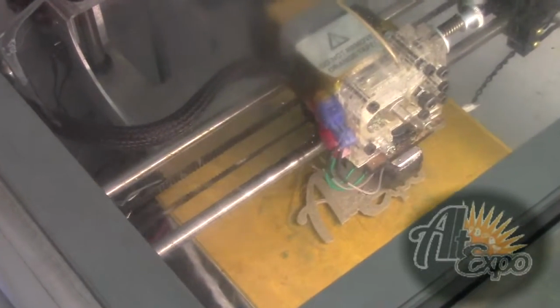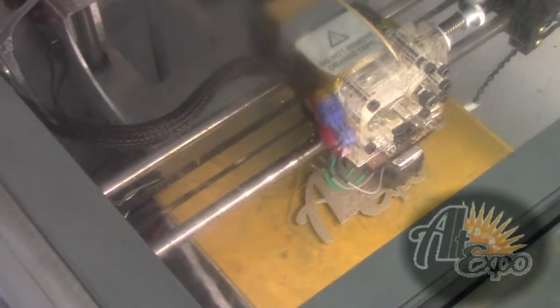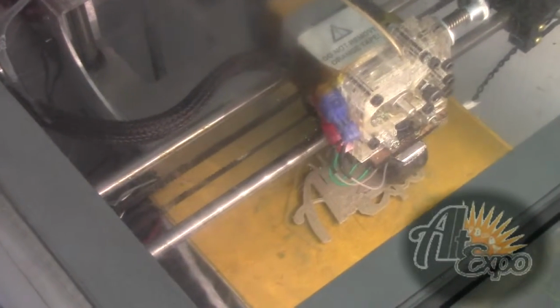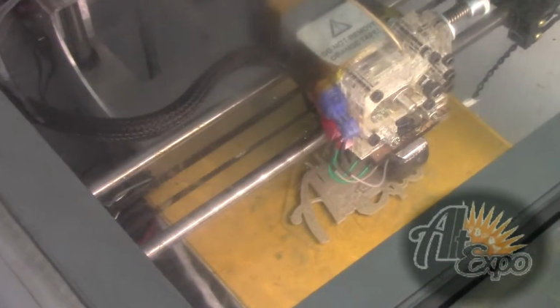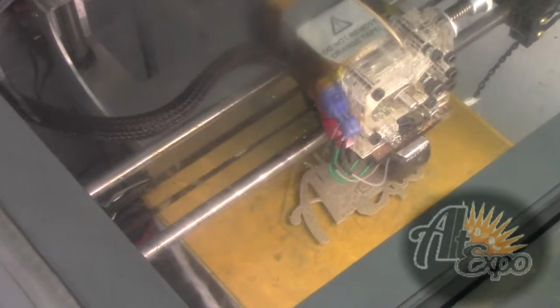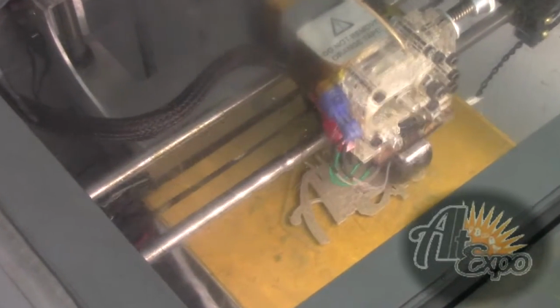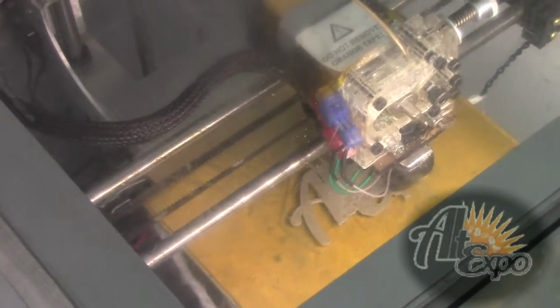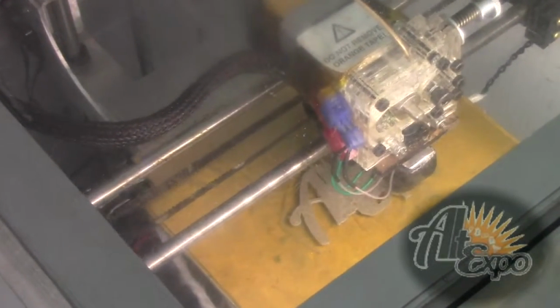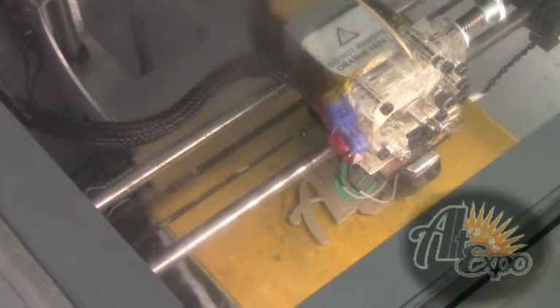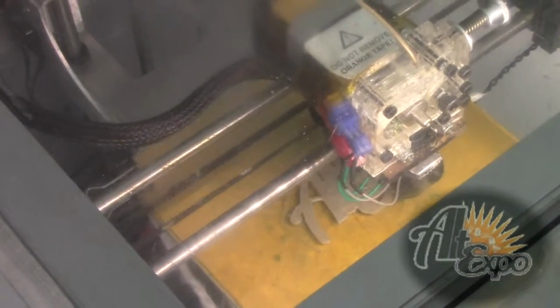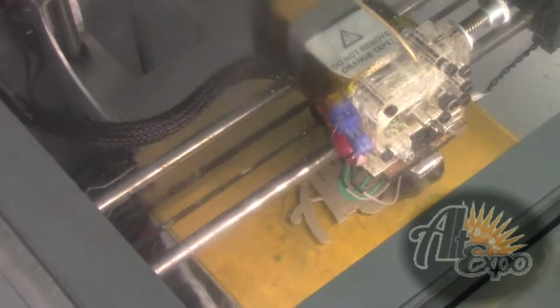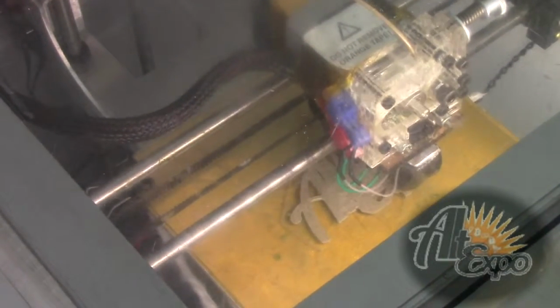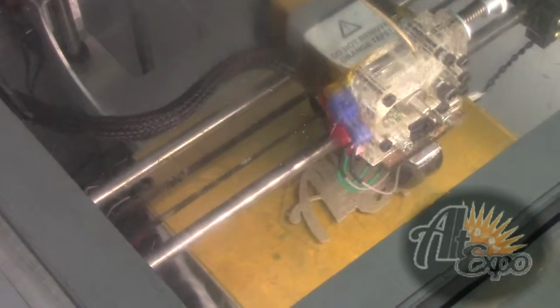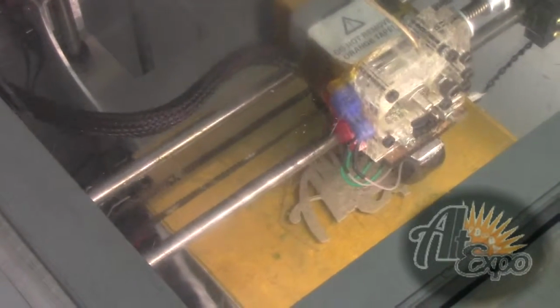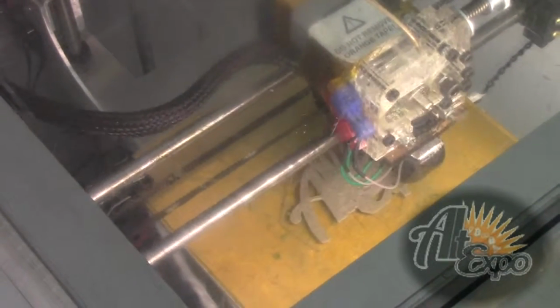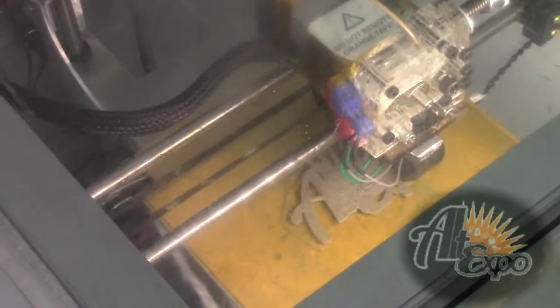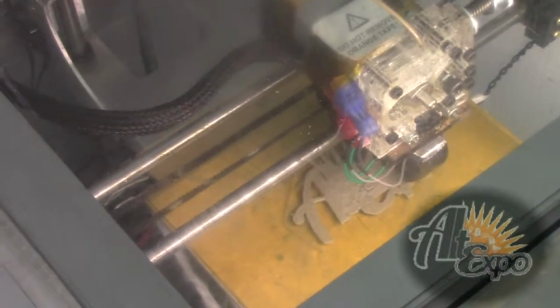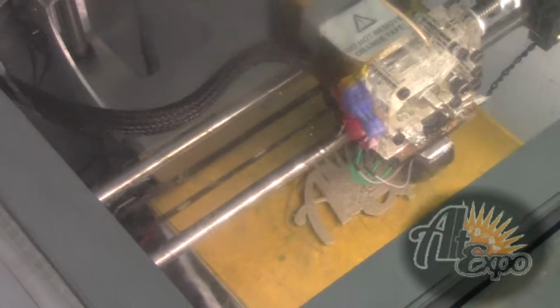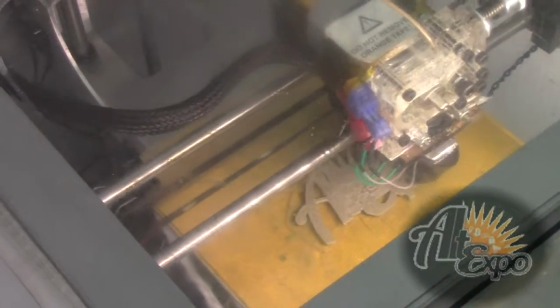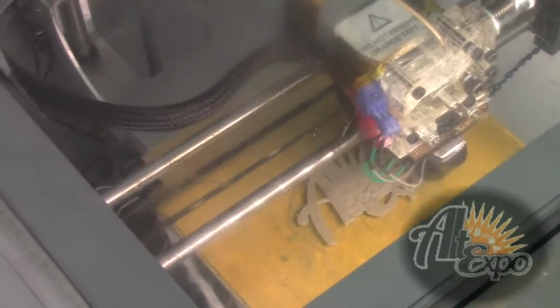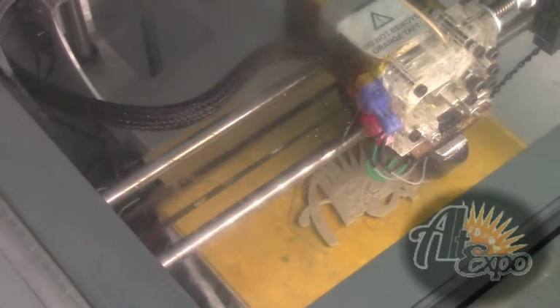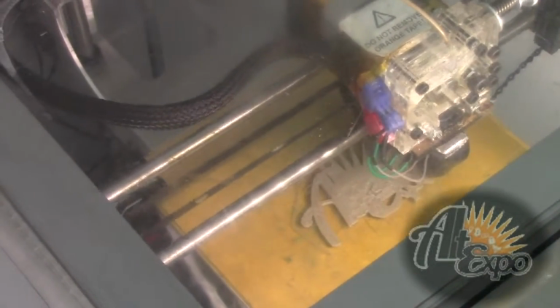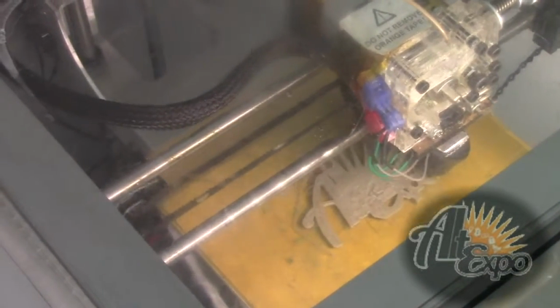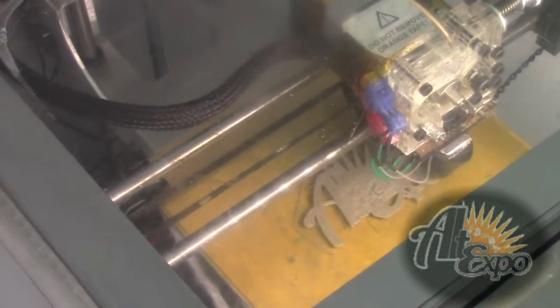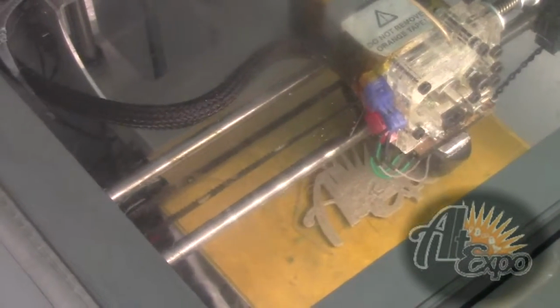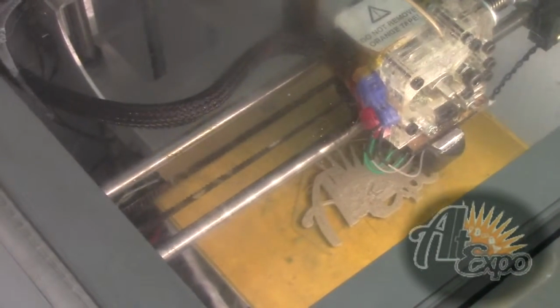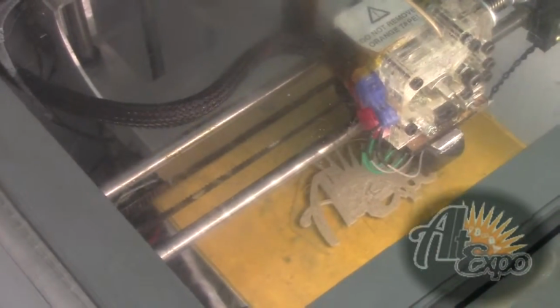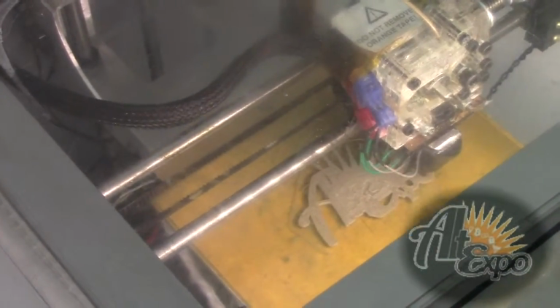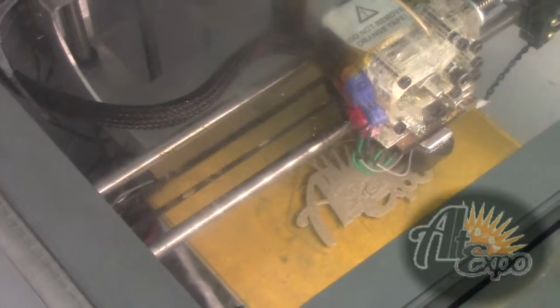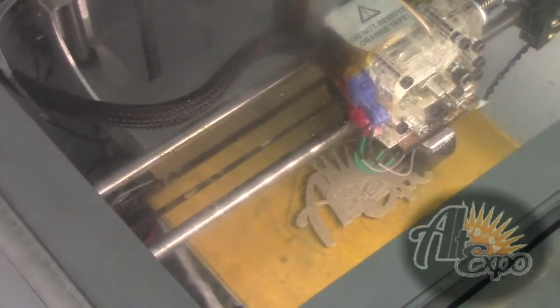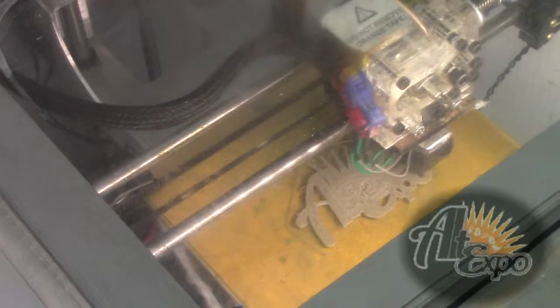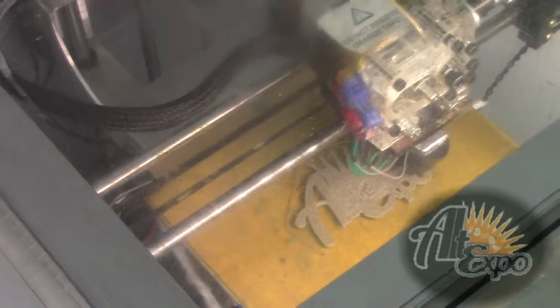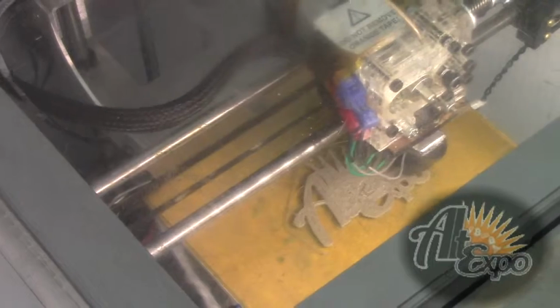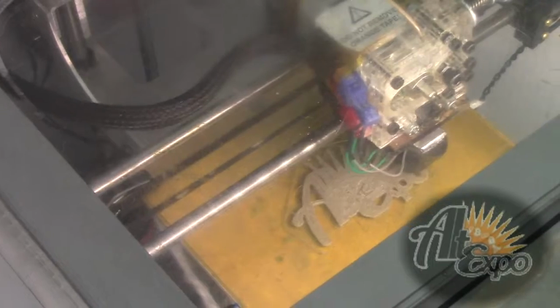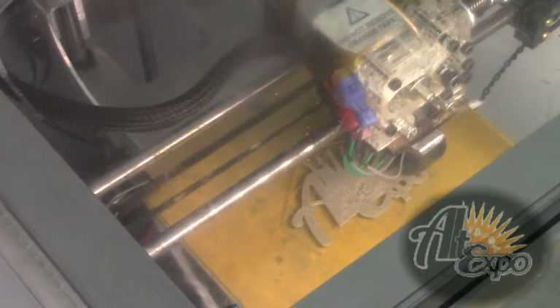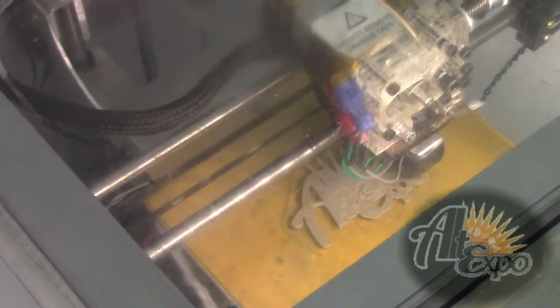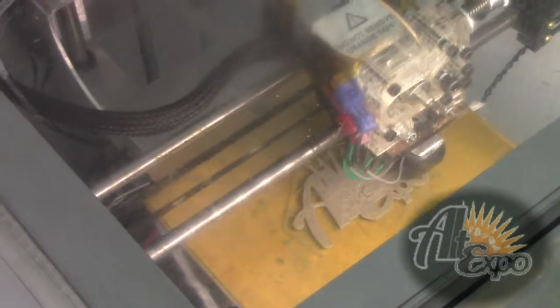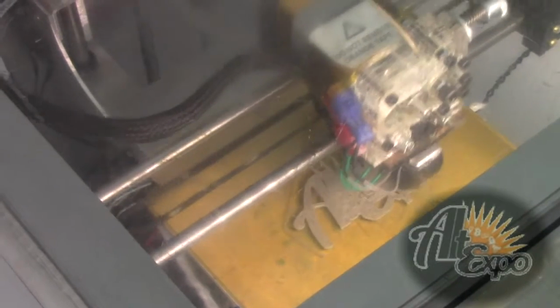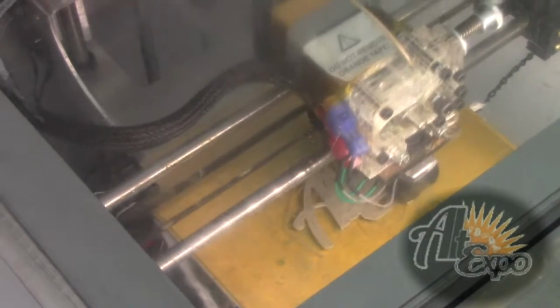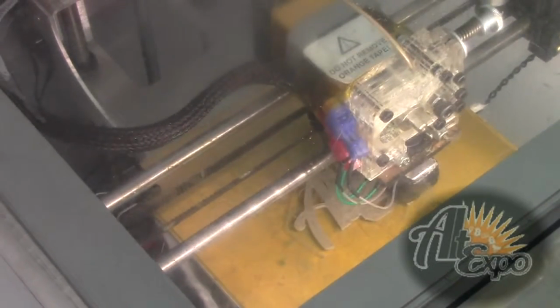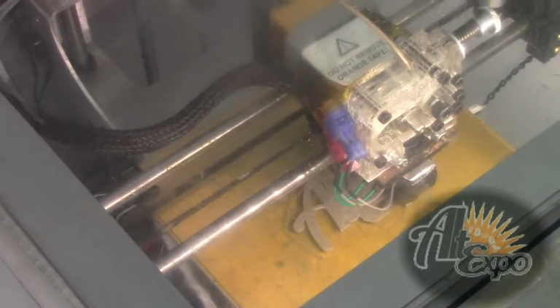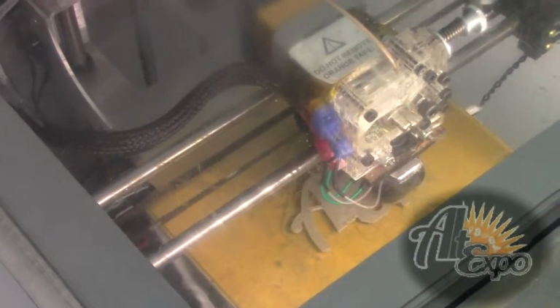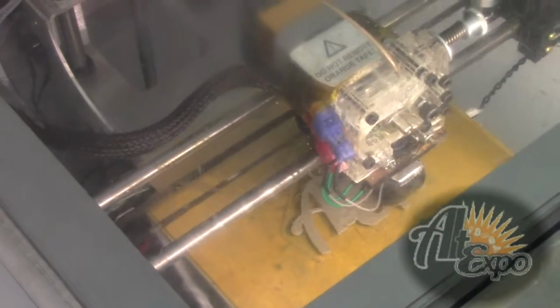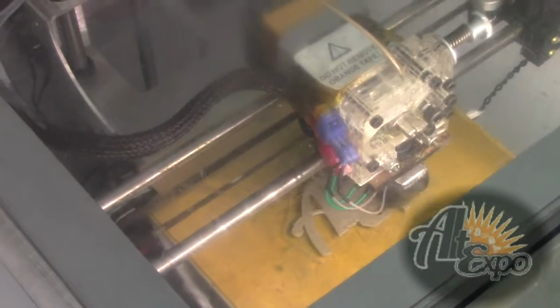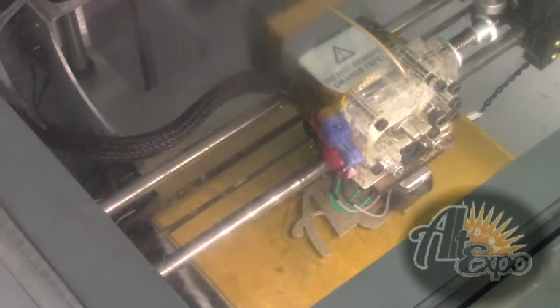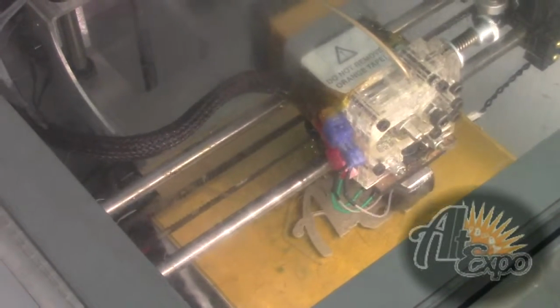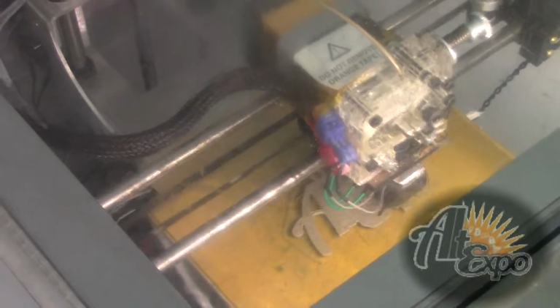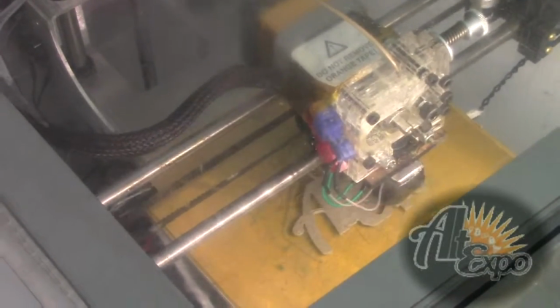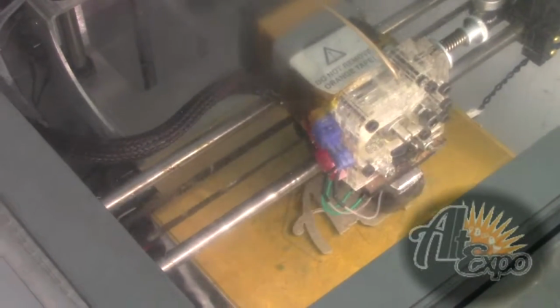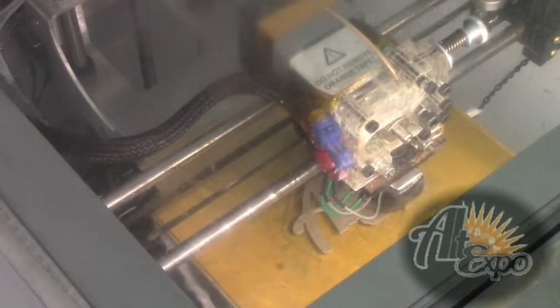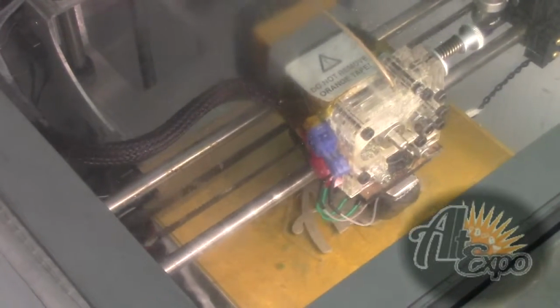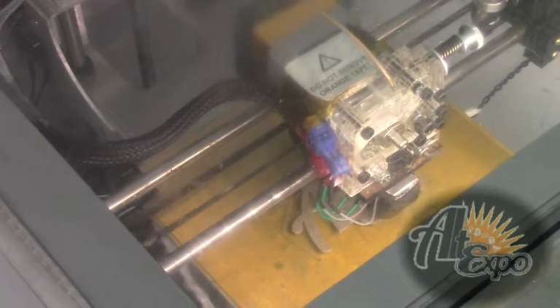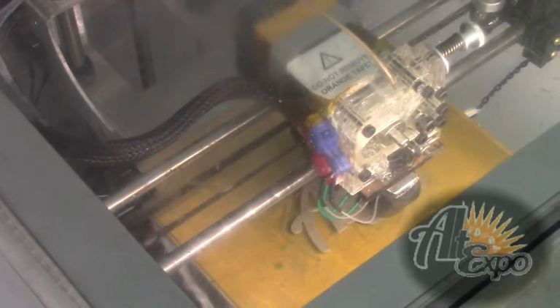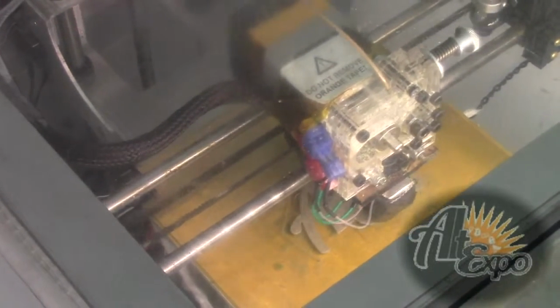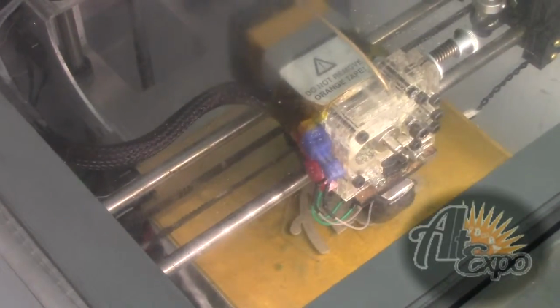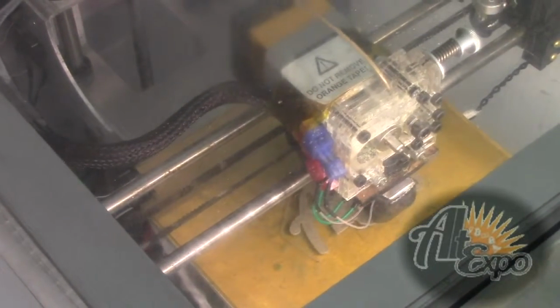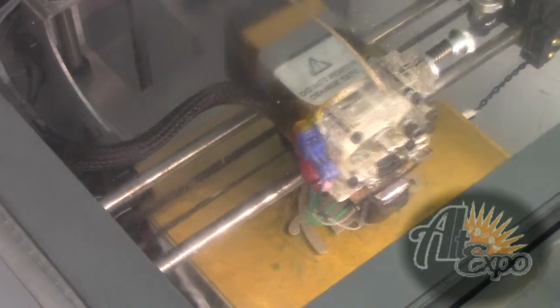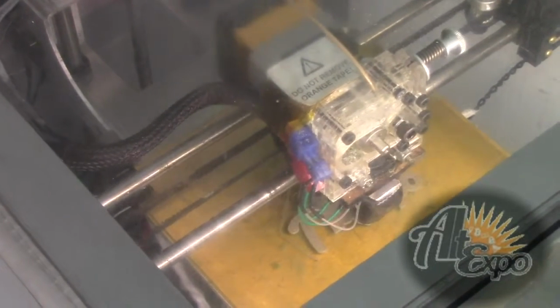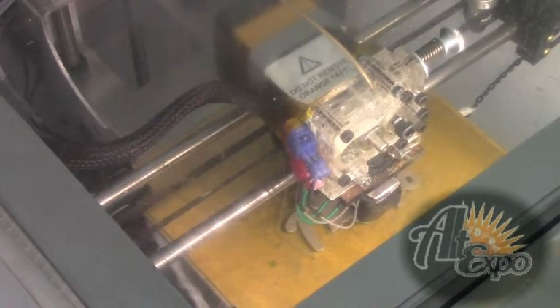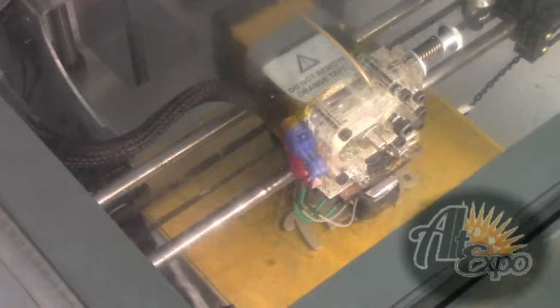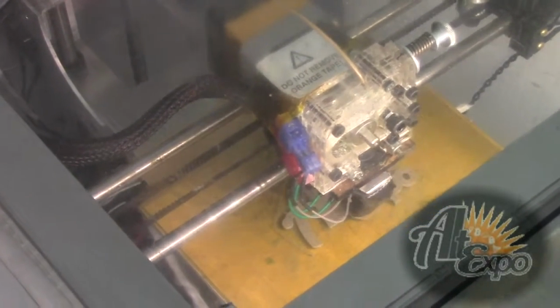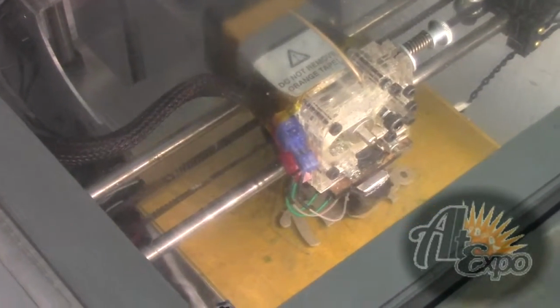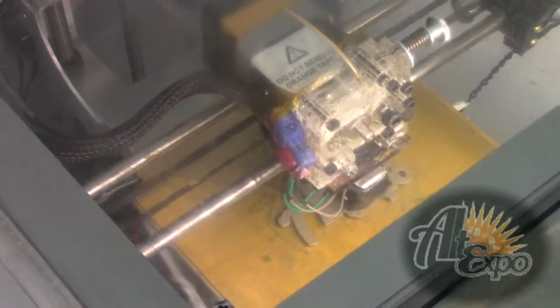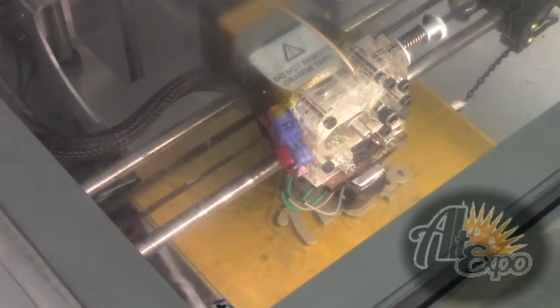They sell Arduino boards — these are Arduino boards and they're readily available if you want to put your own machine together. They're like 80 bucks.